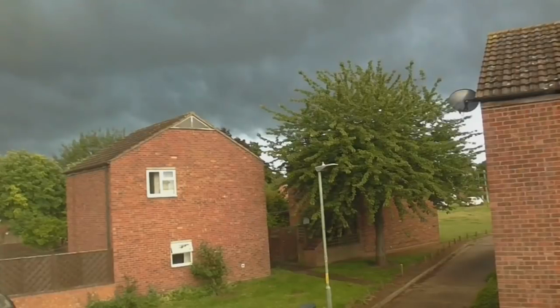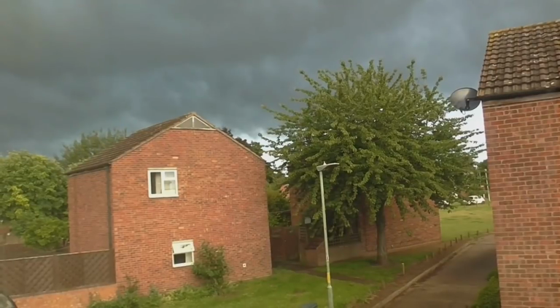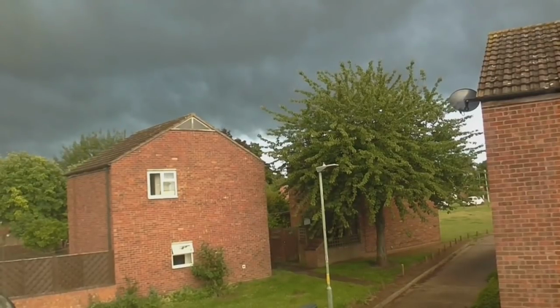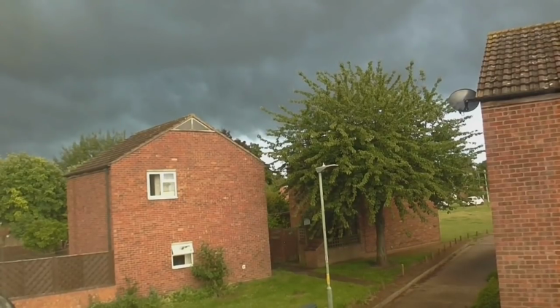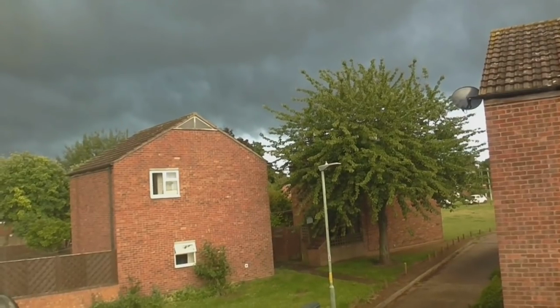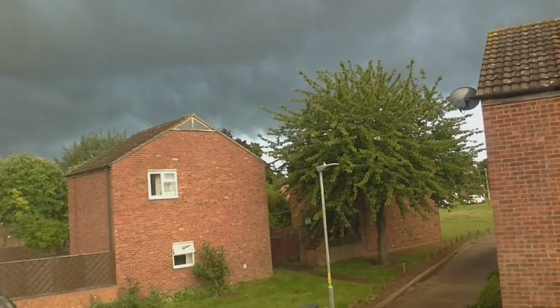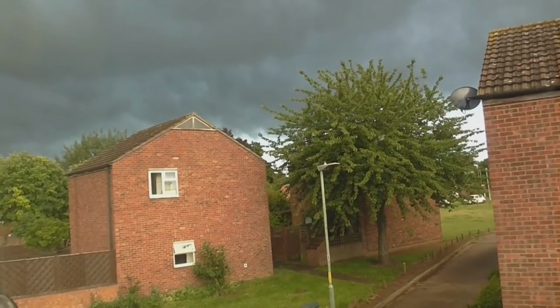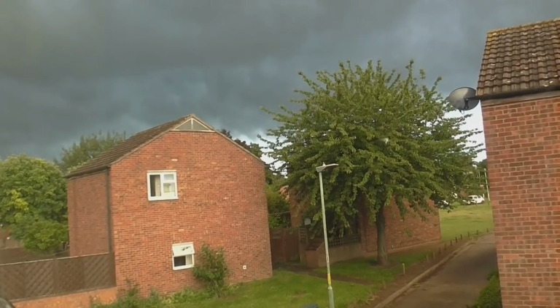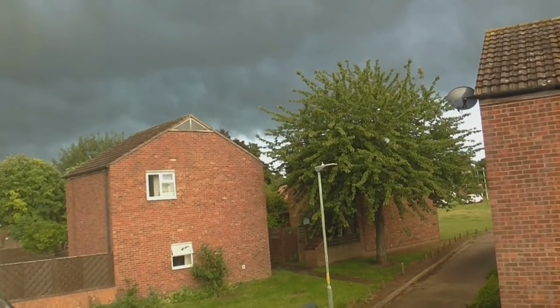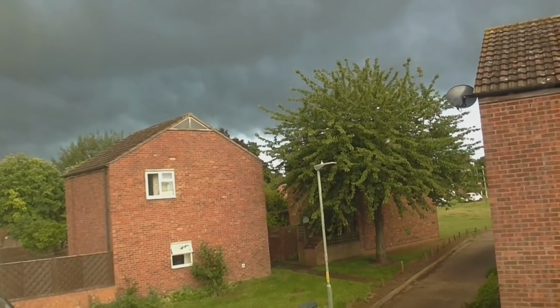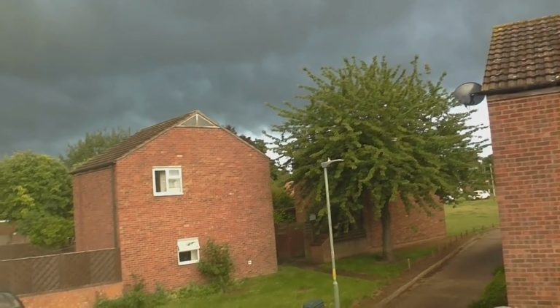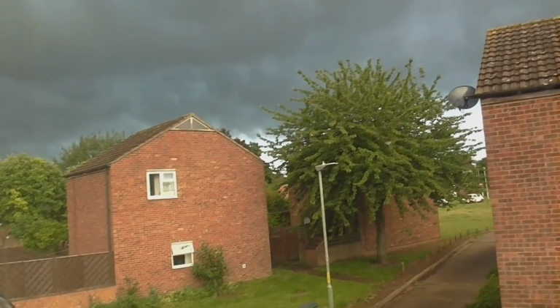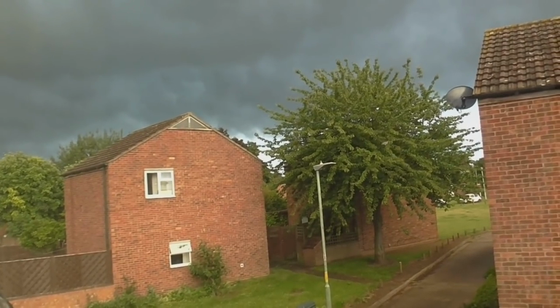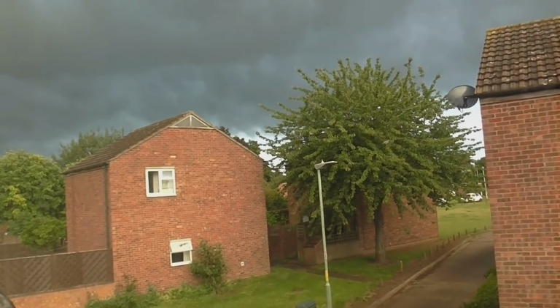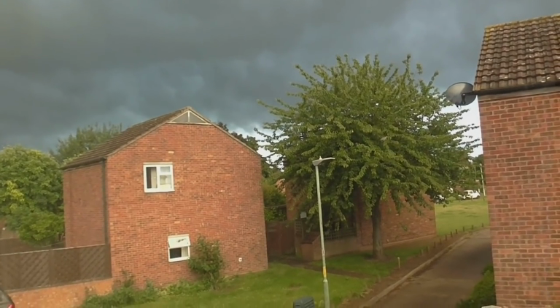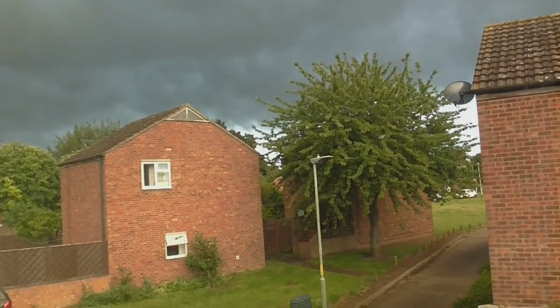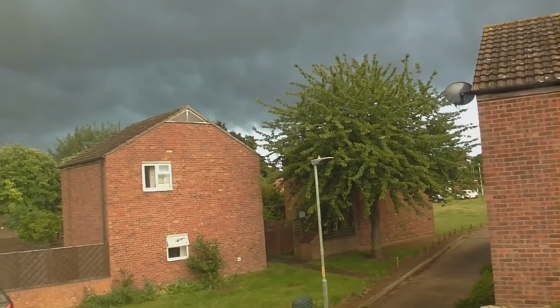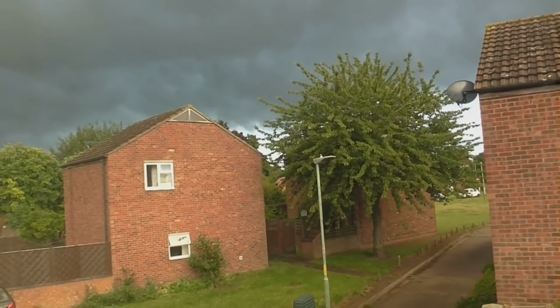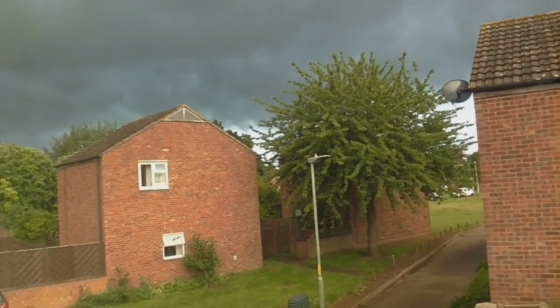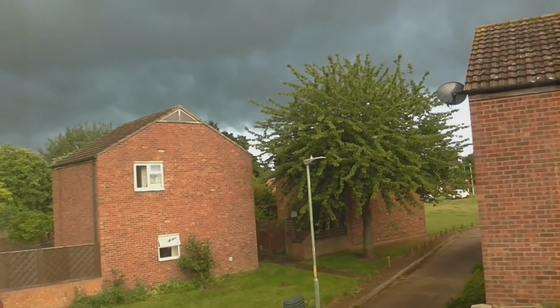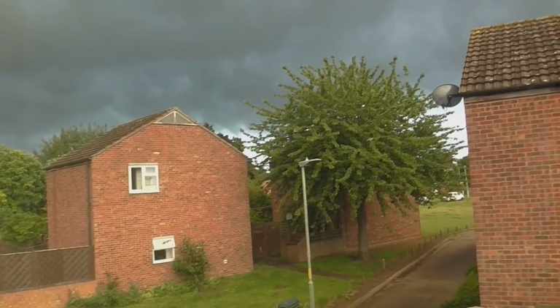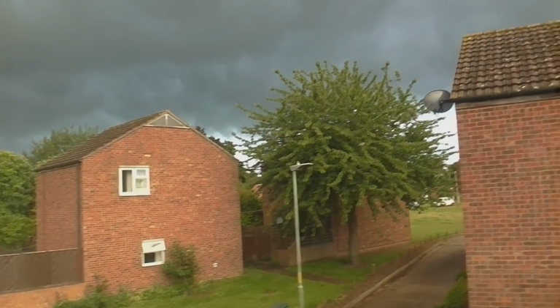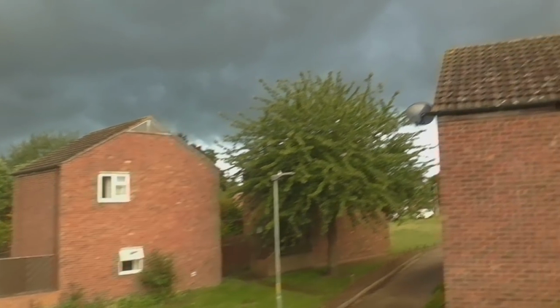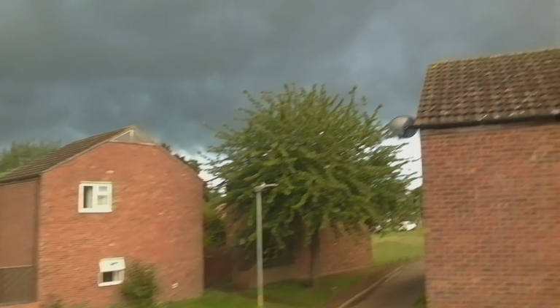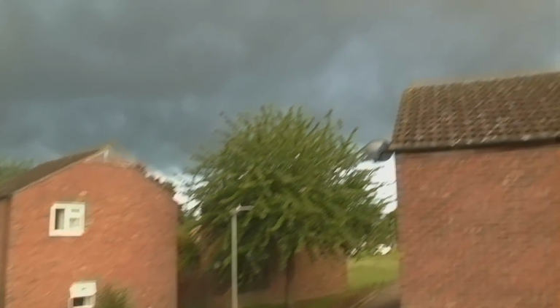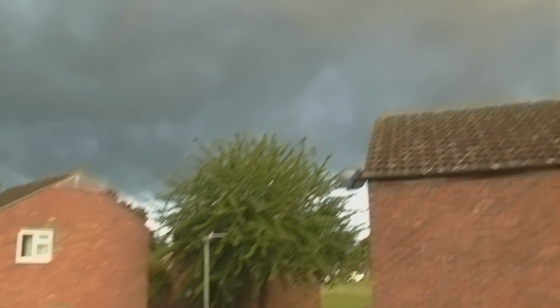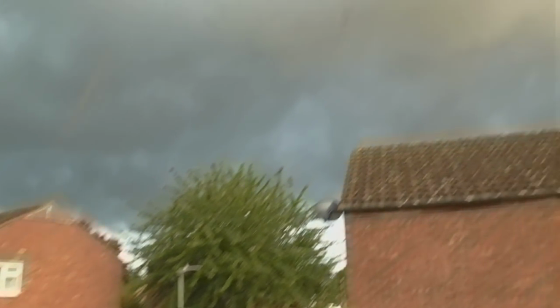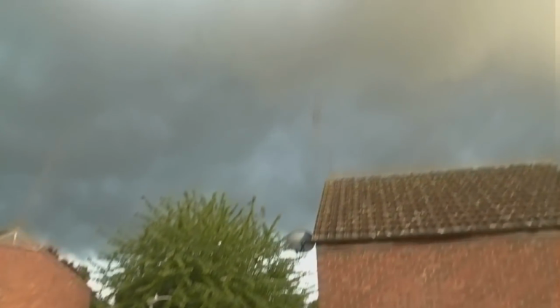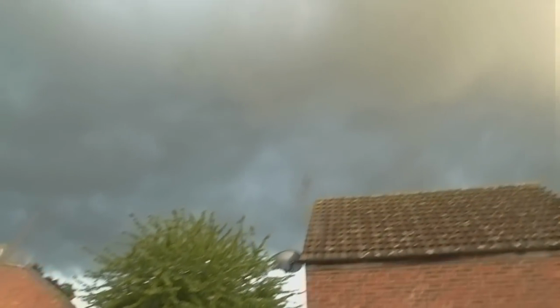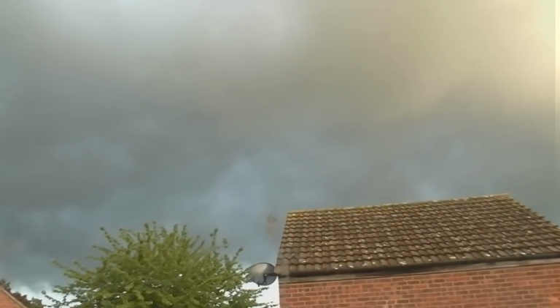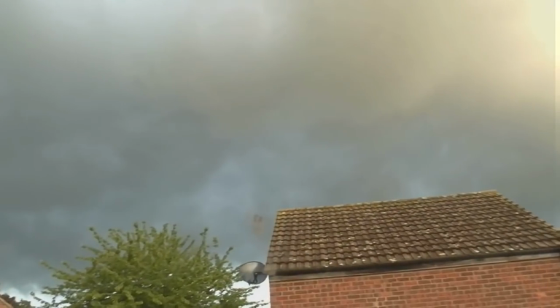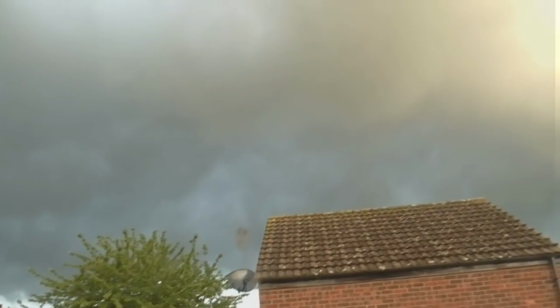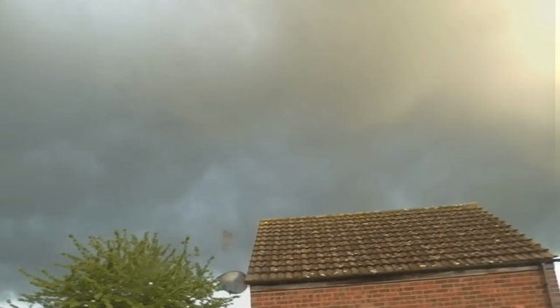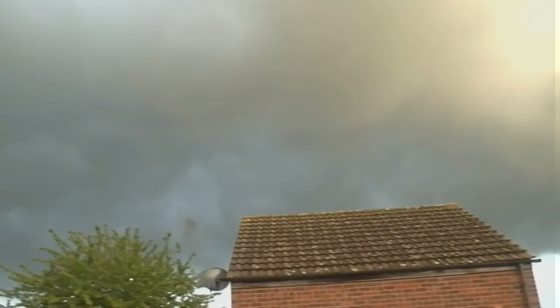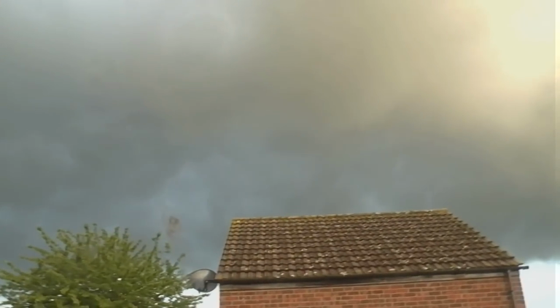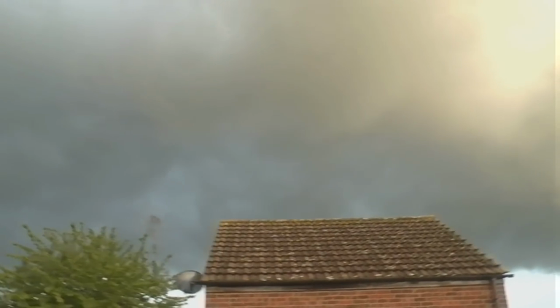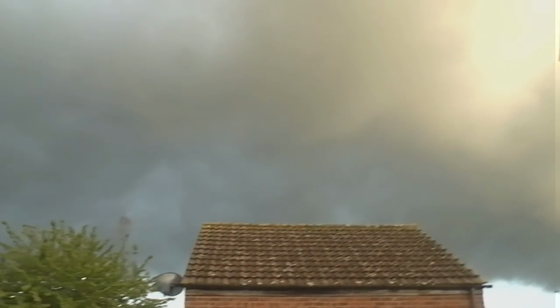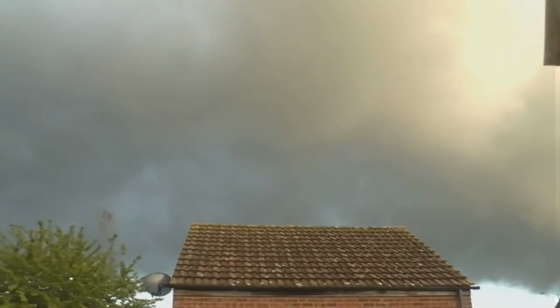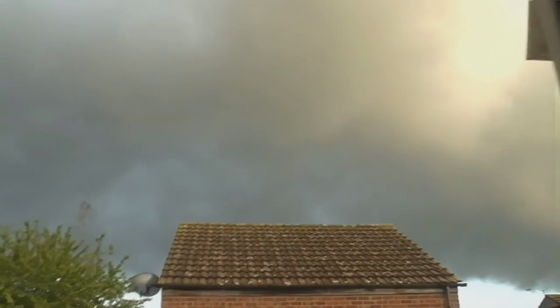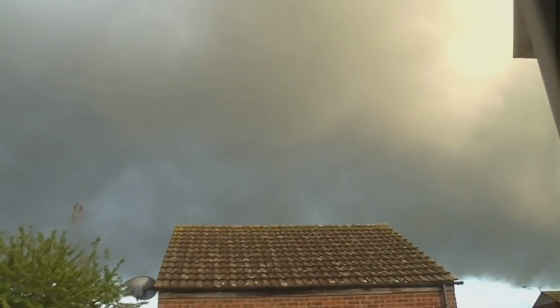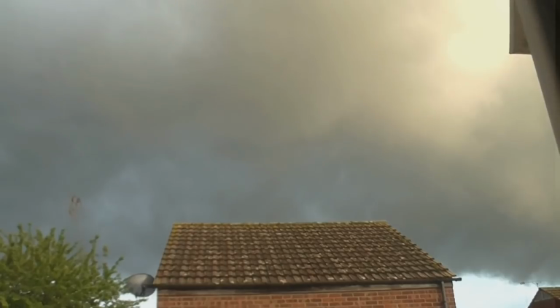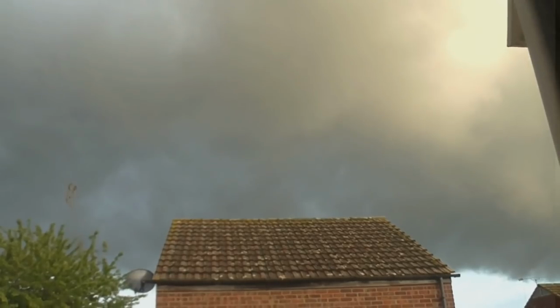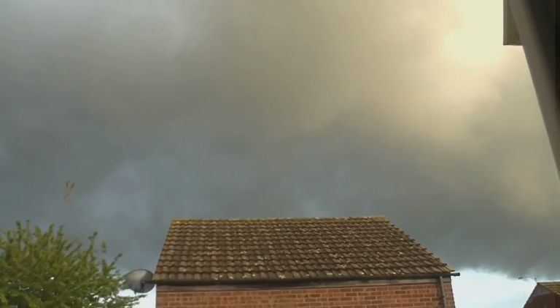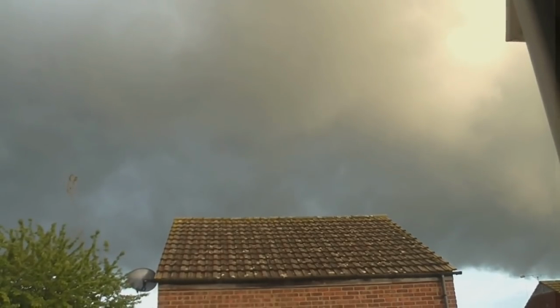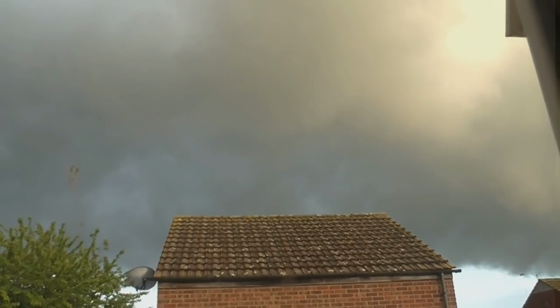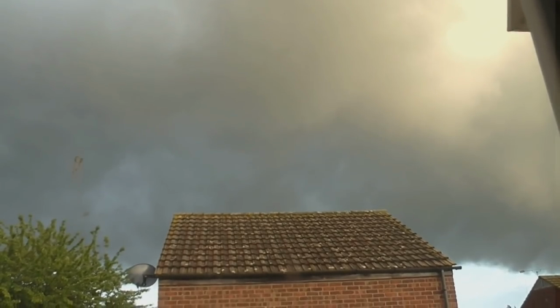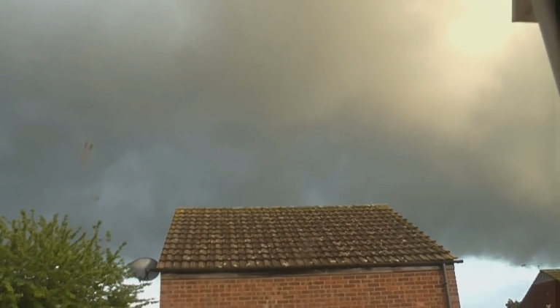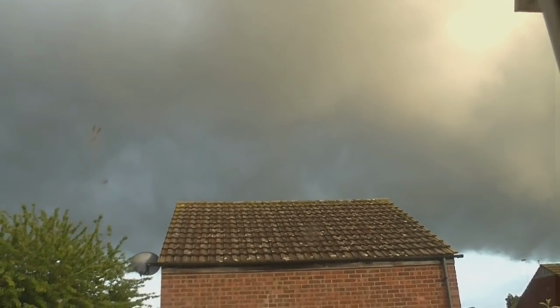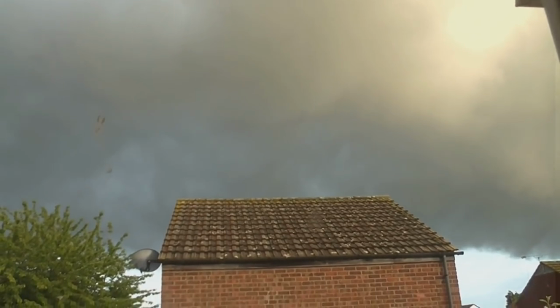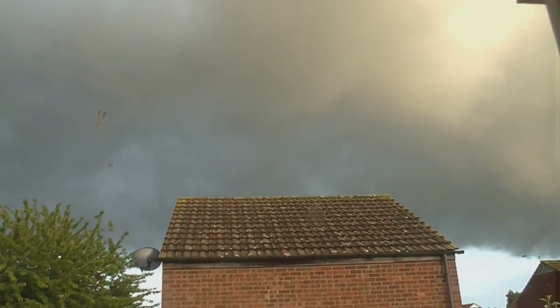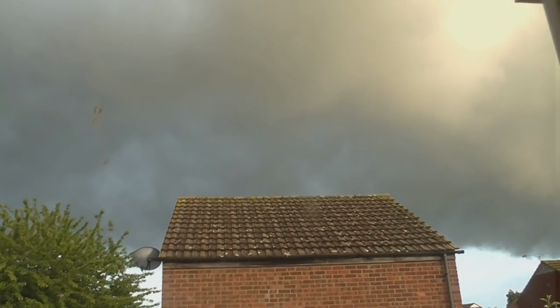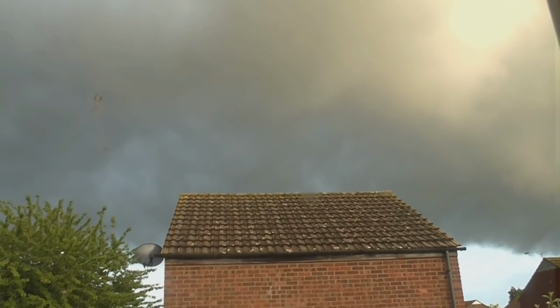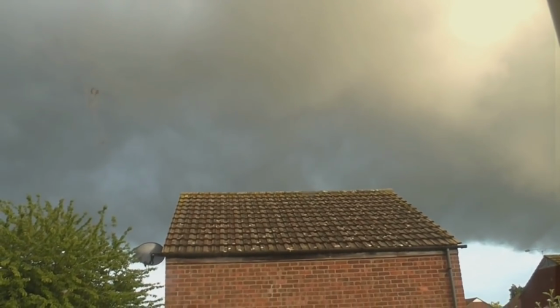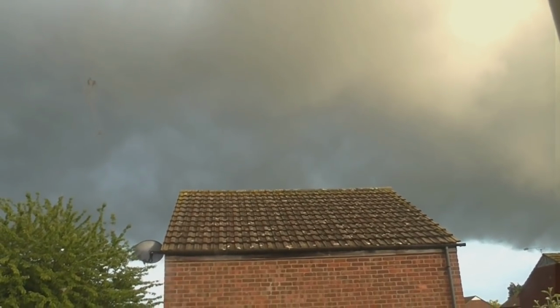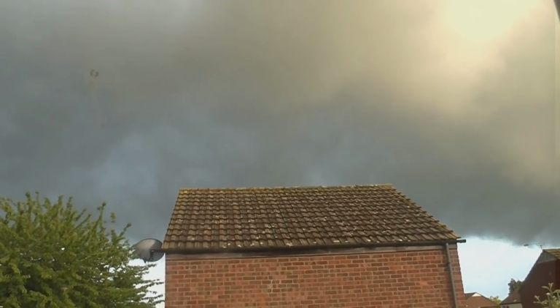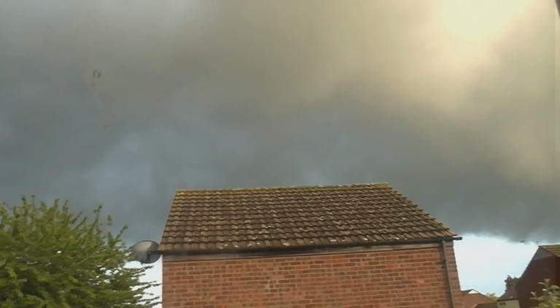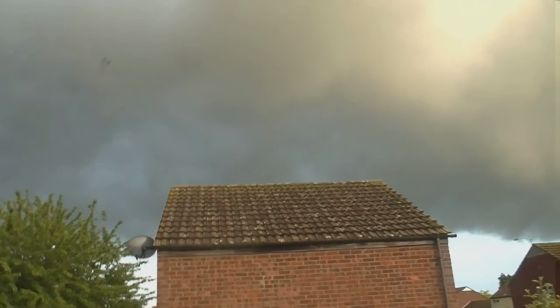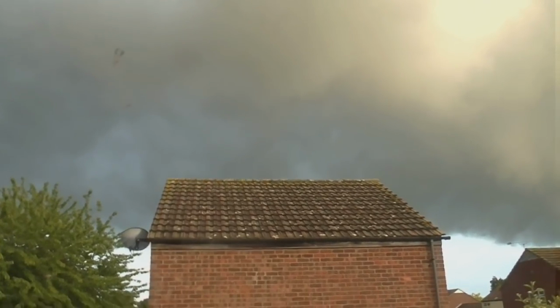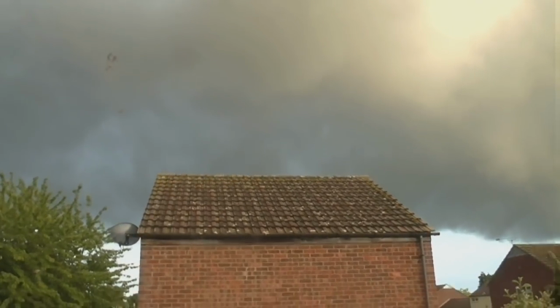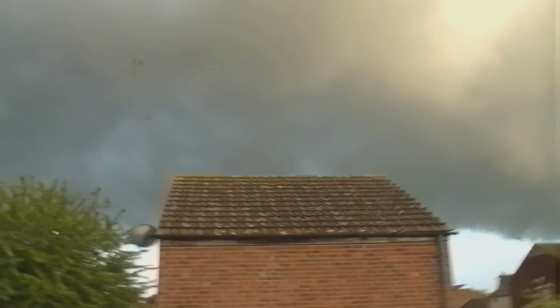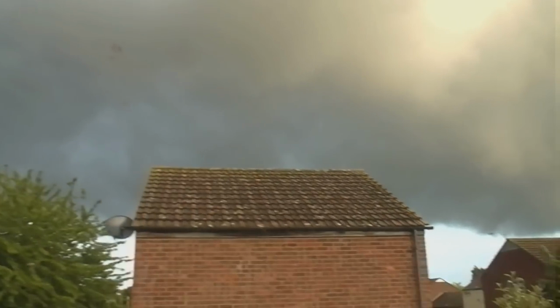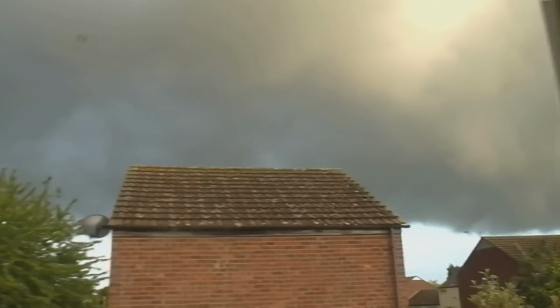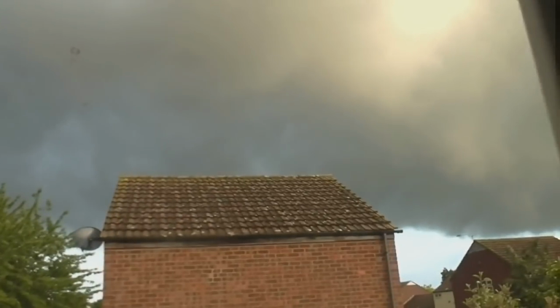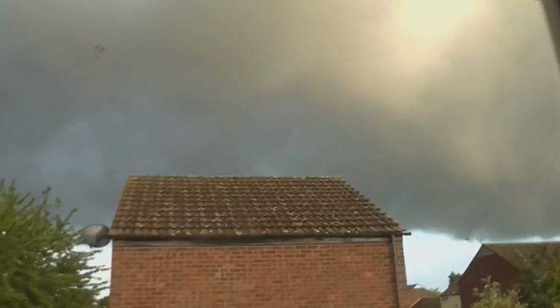I think we're in for a storm. There's a lot of black clouds coming over.